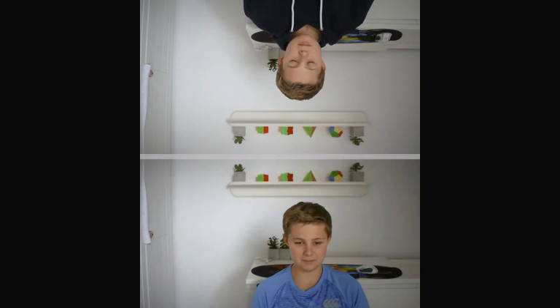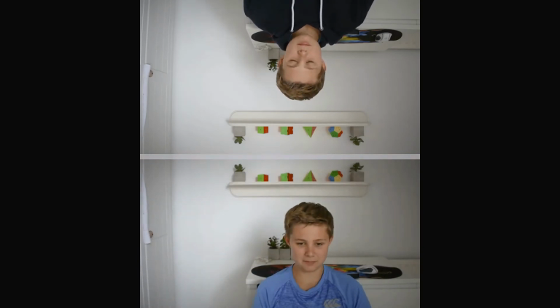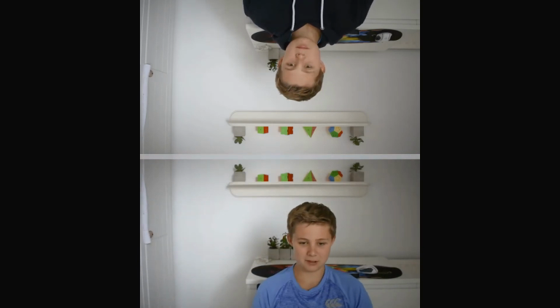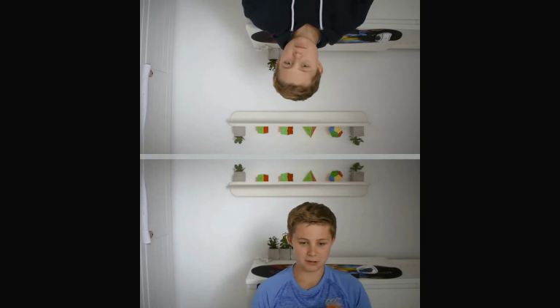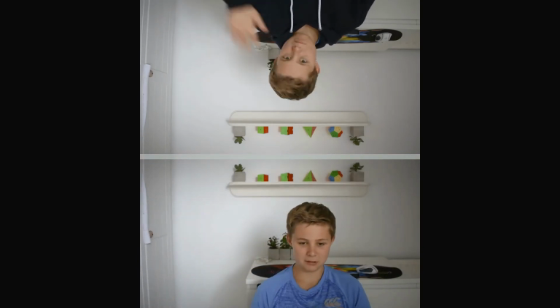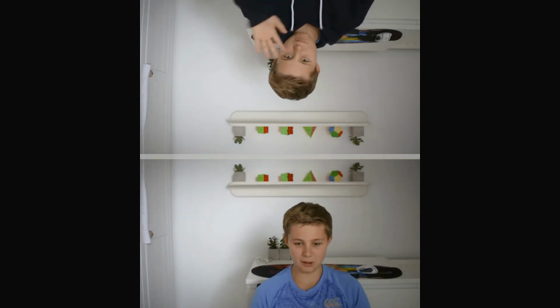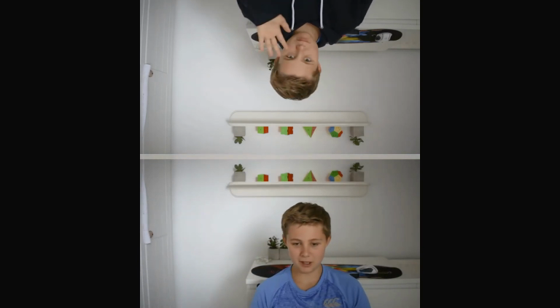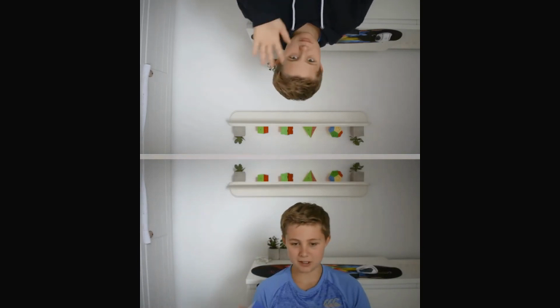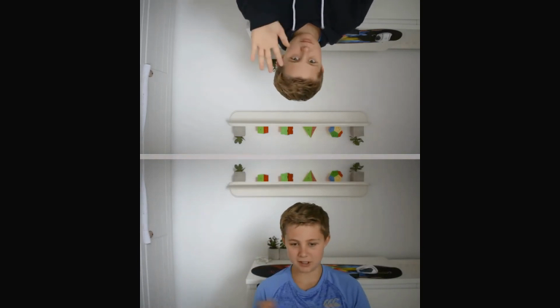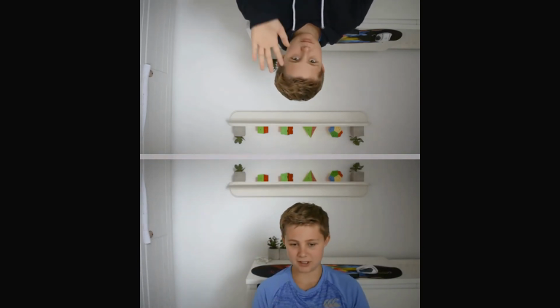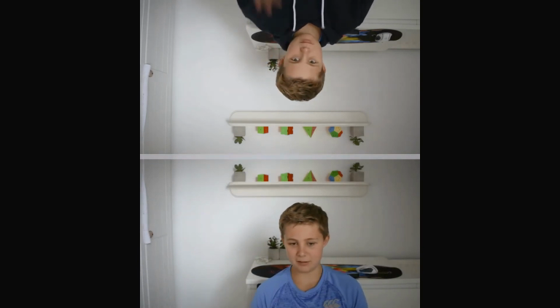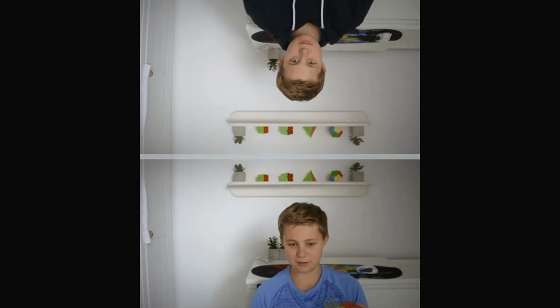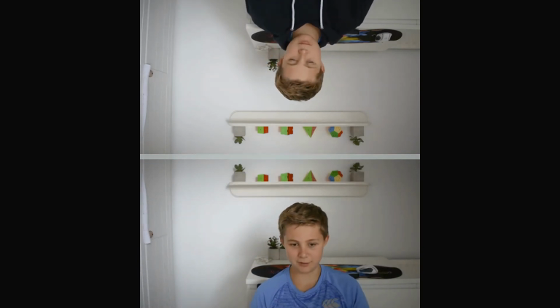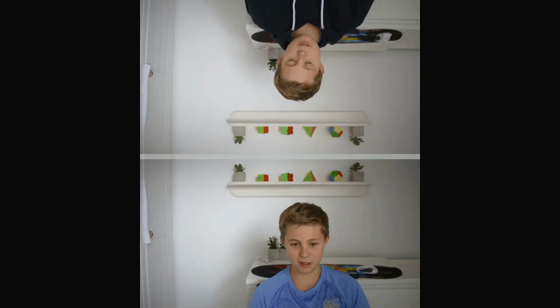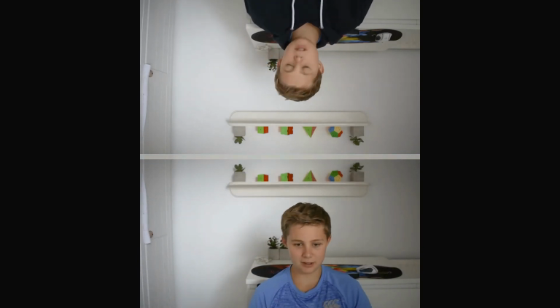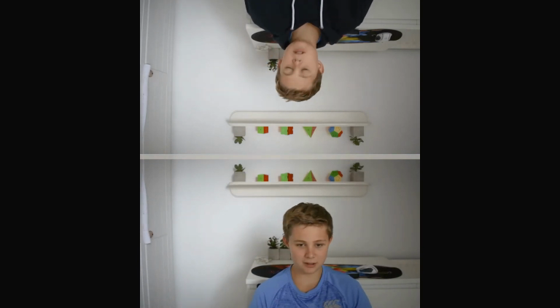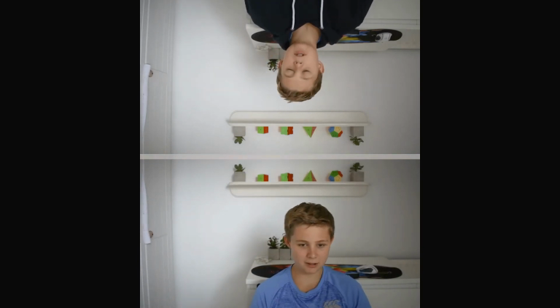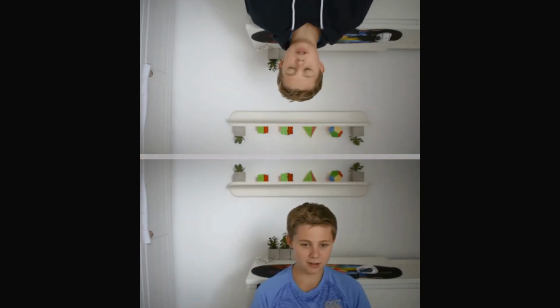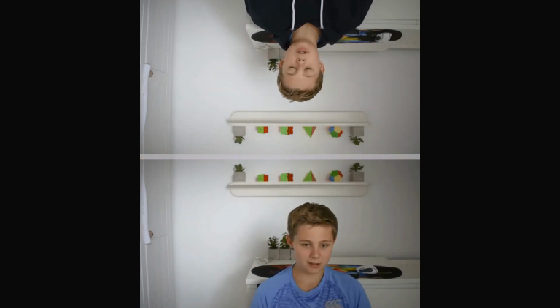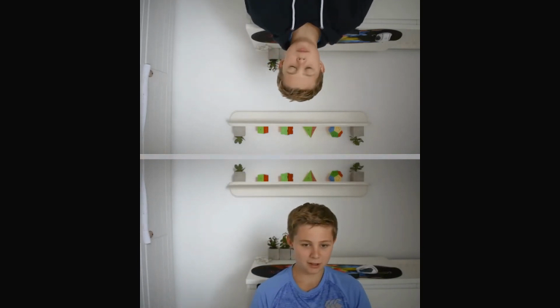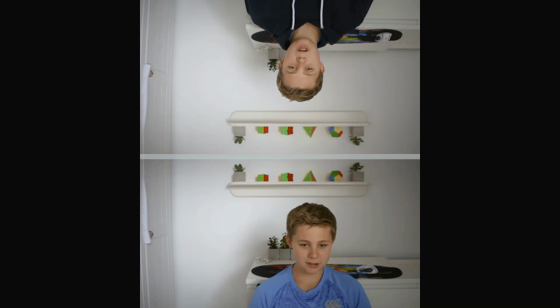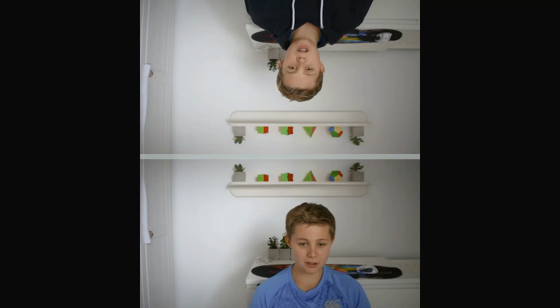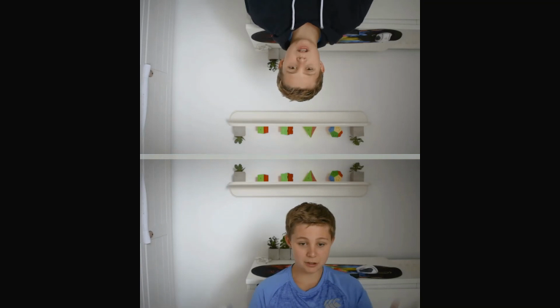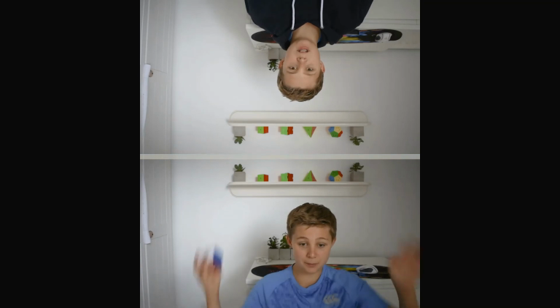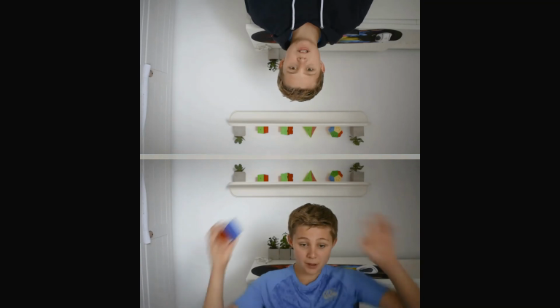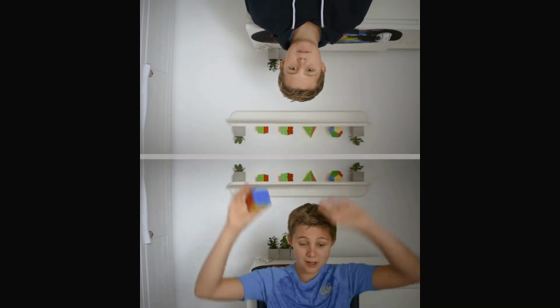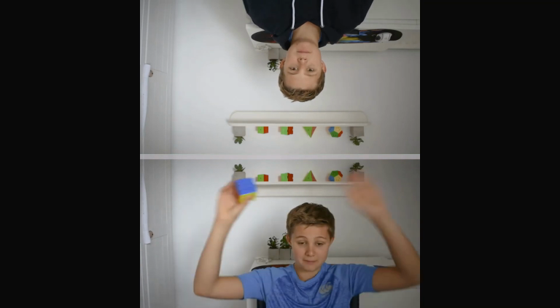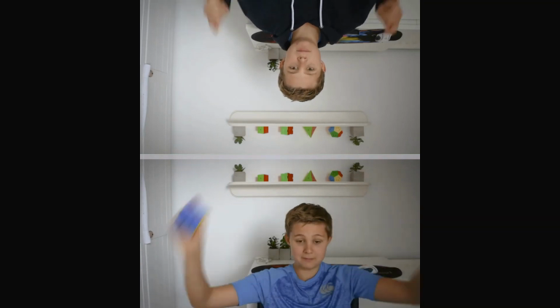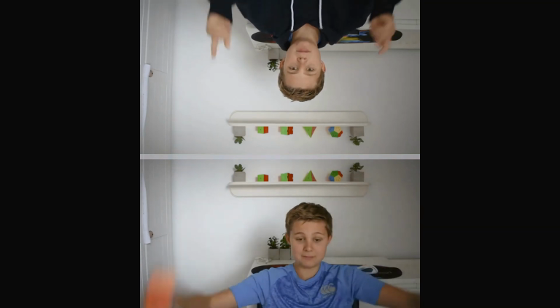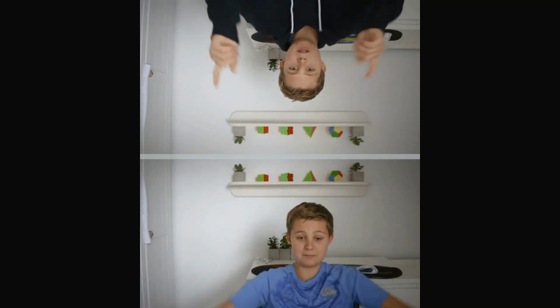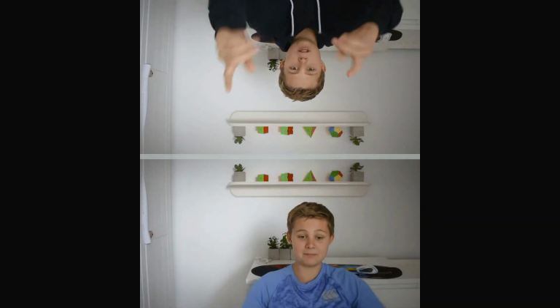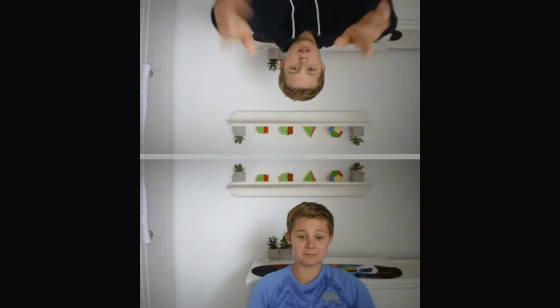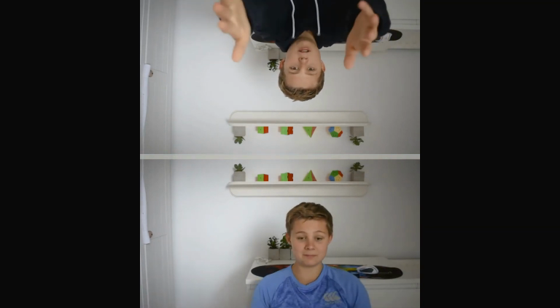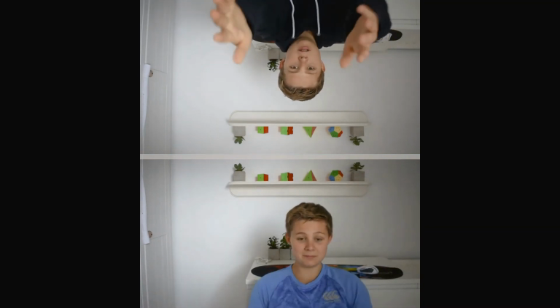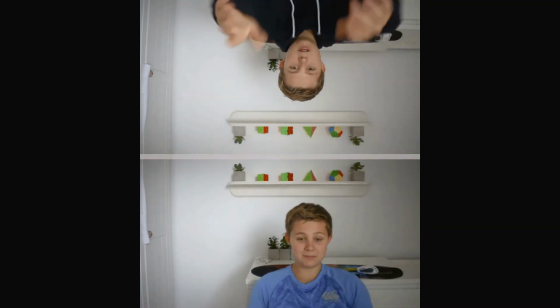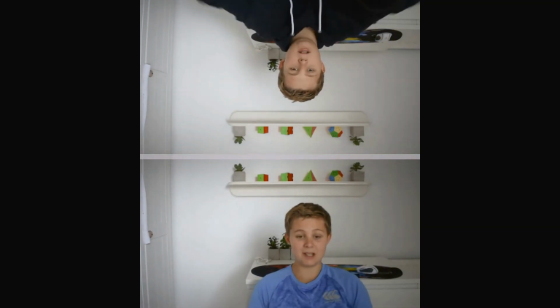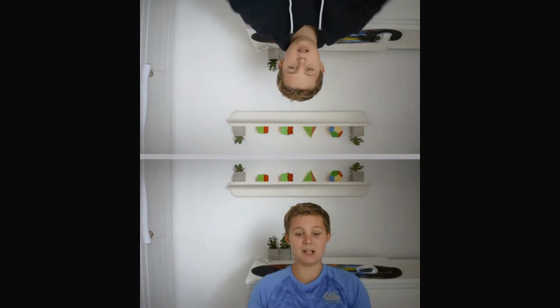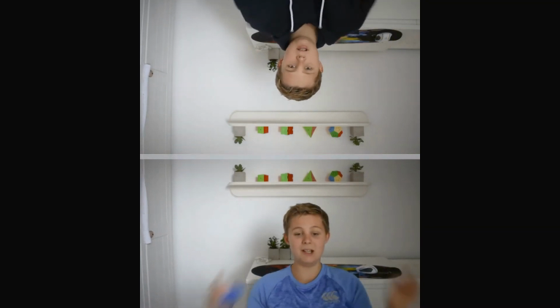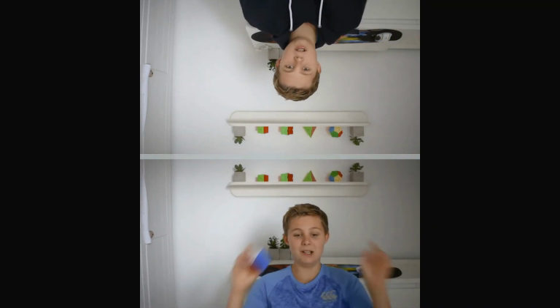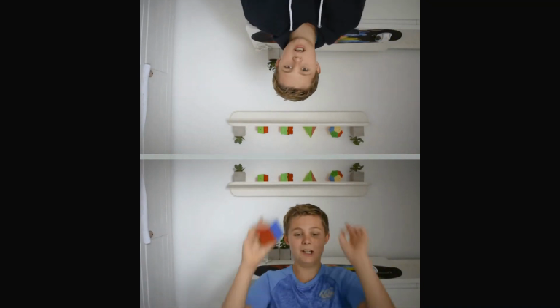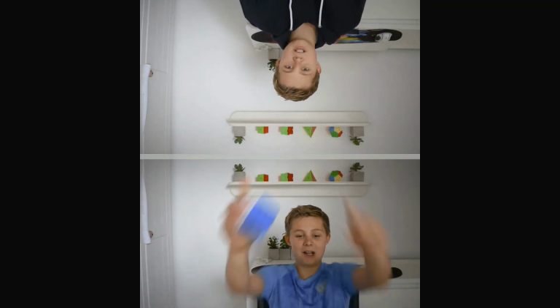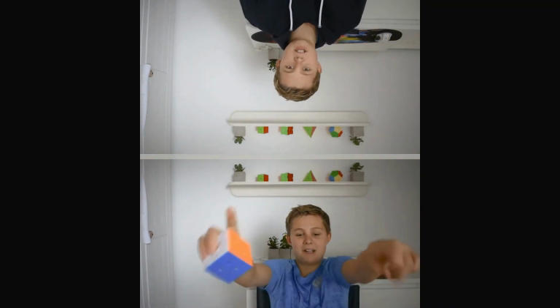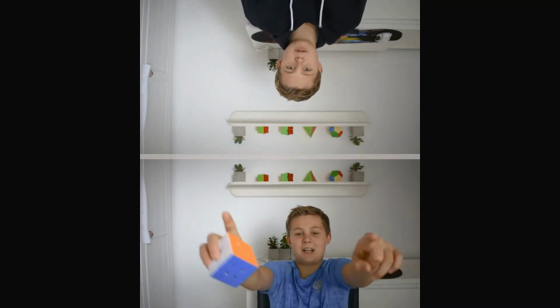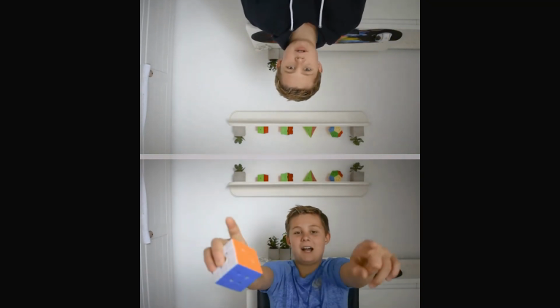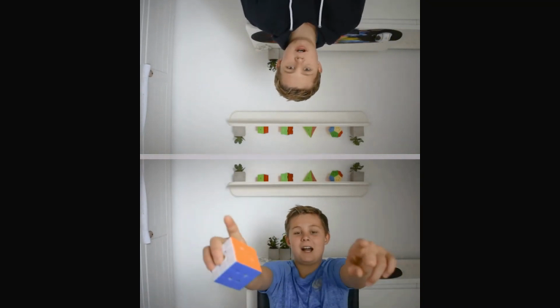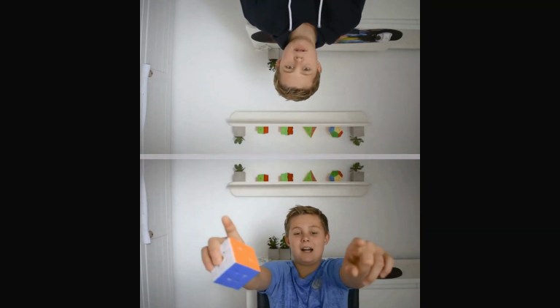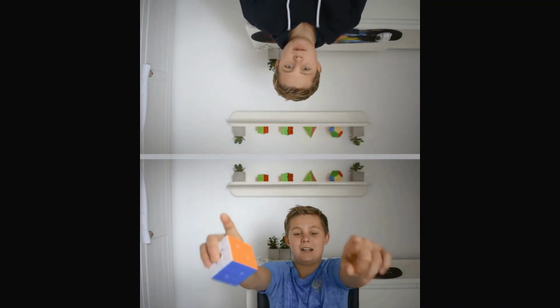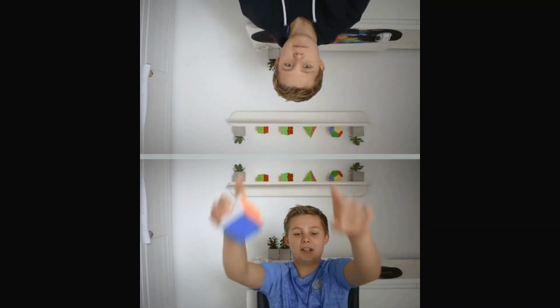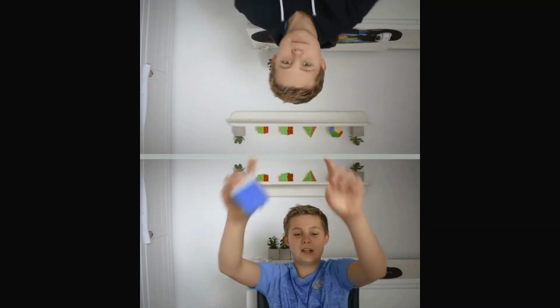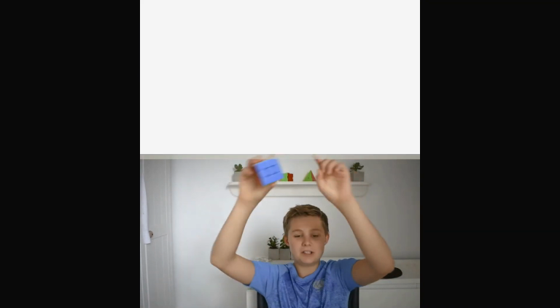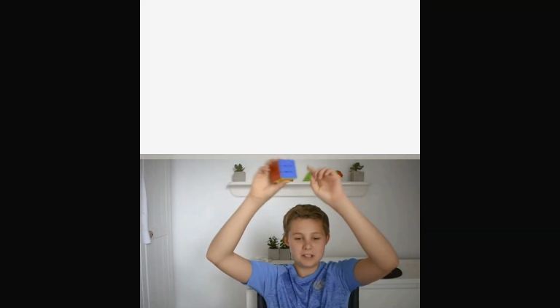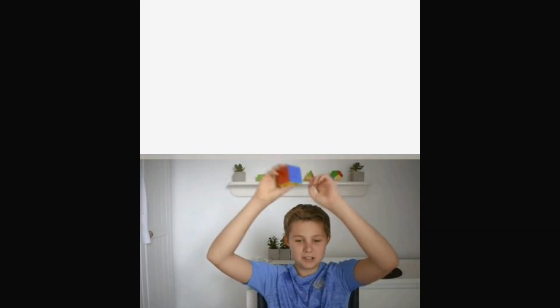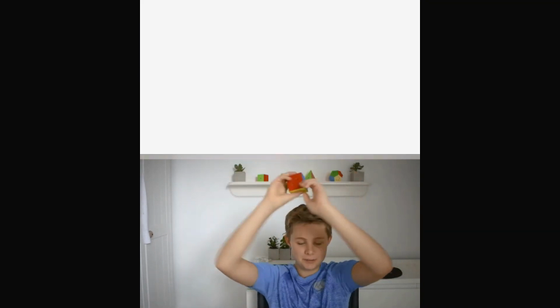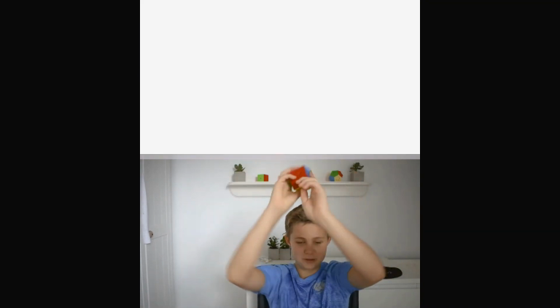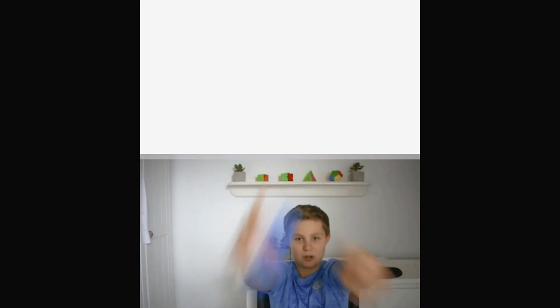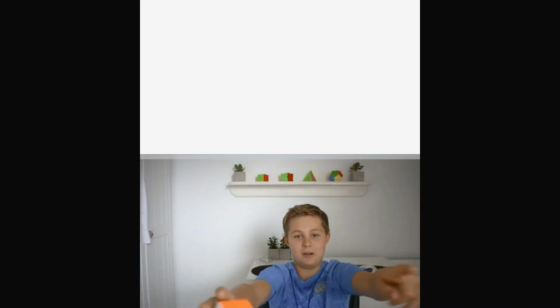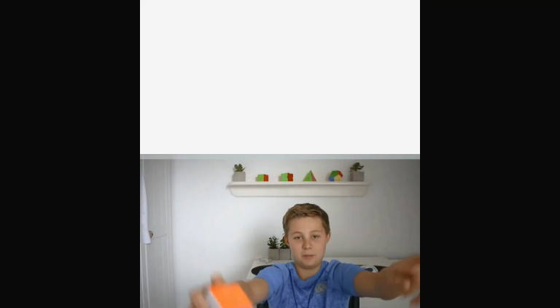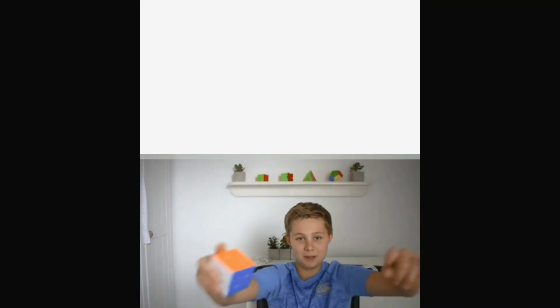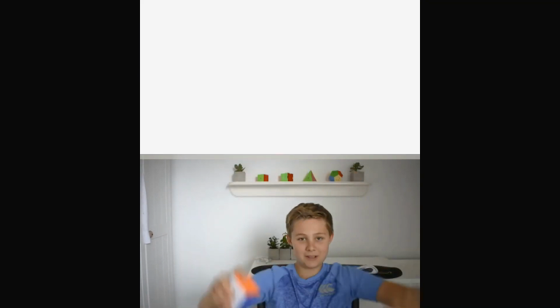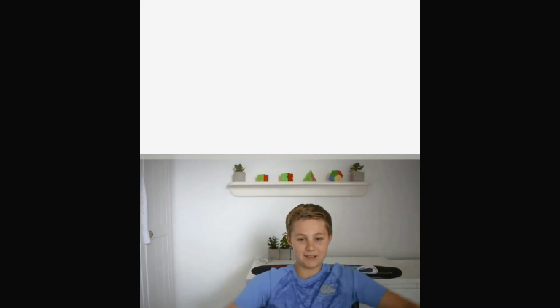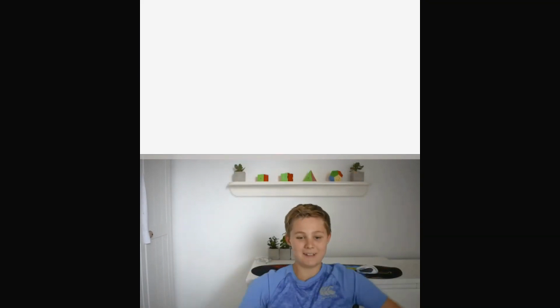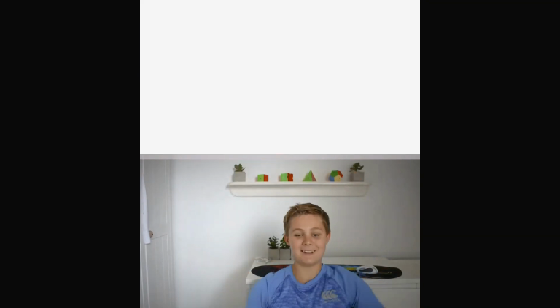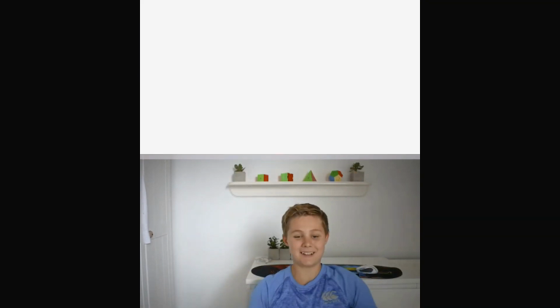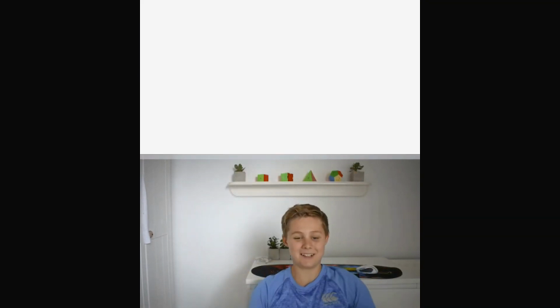Alright guys, that was fun. So goodbye. Goodbye guys. Like and subscribe. Thank you.